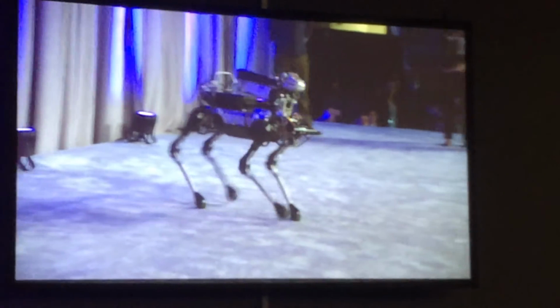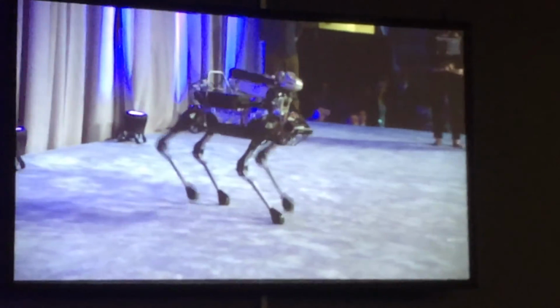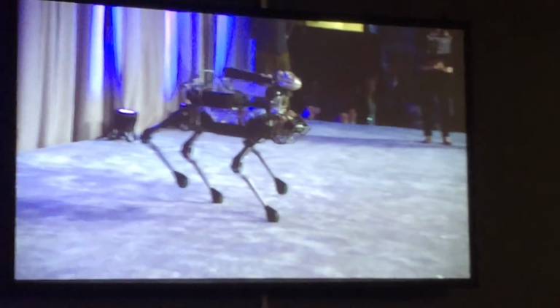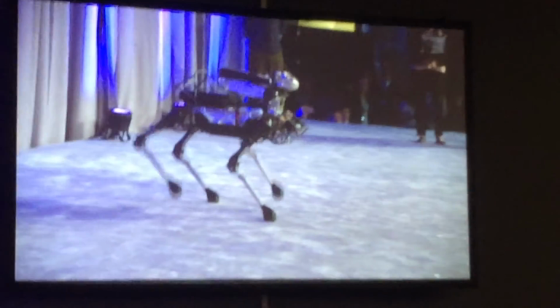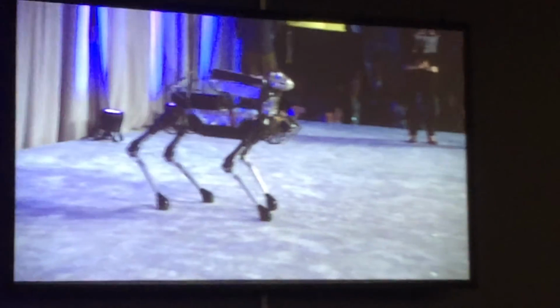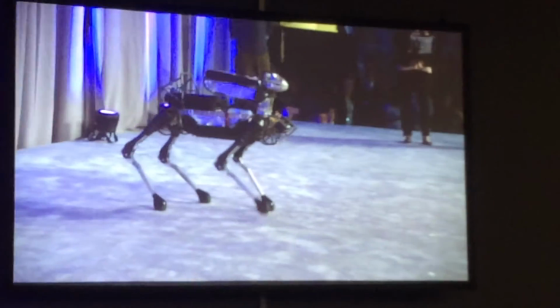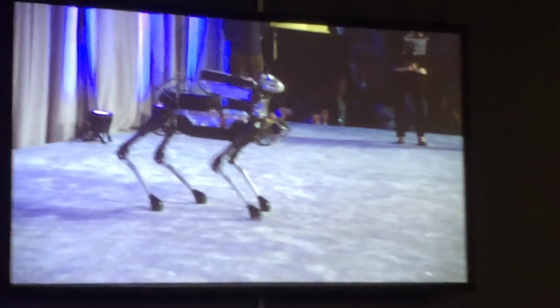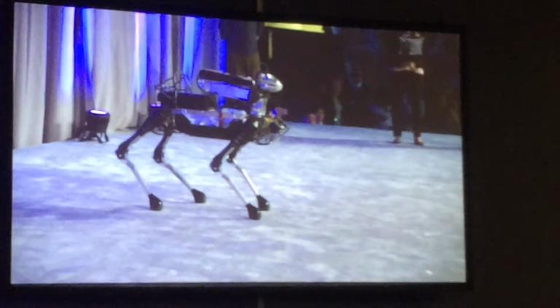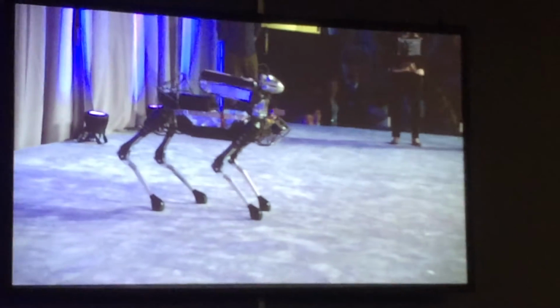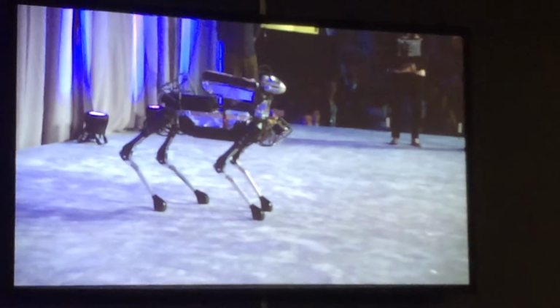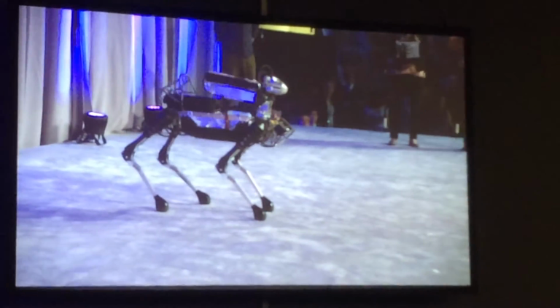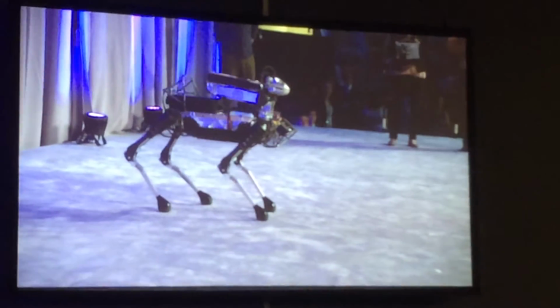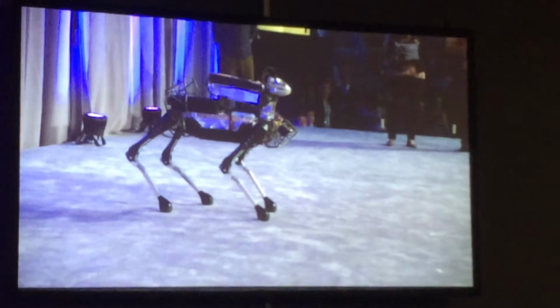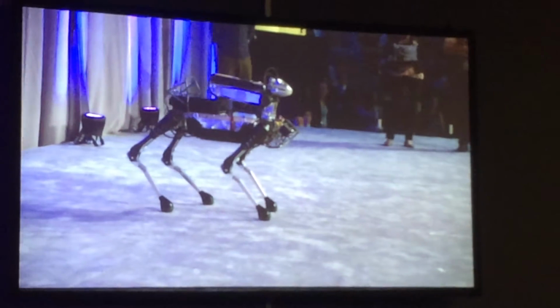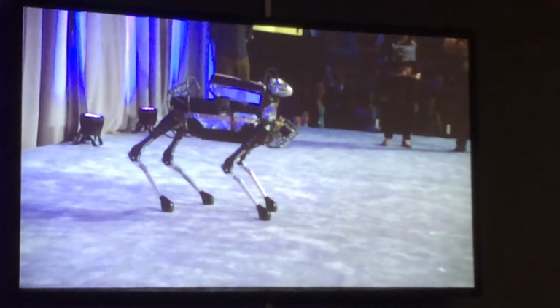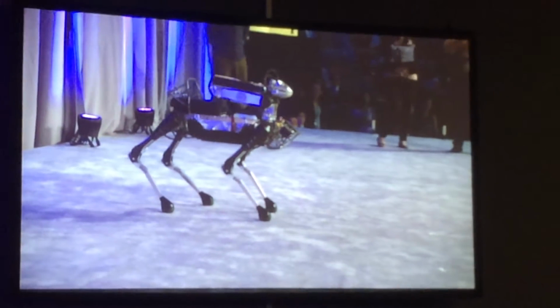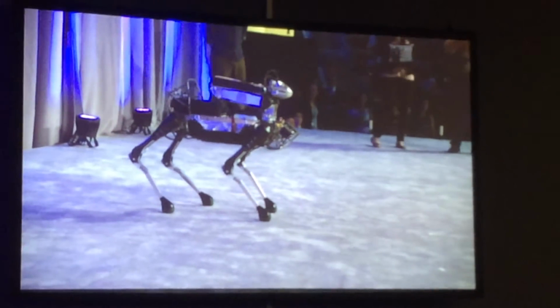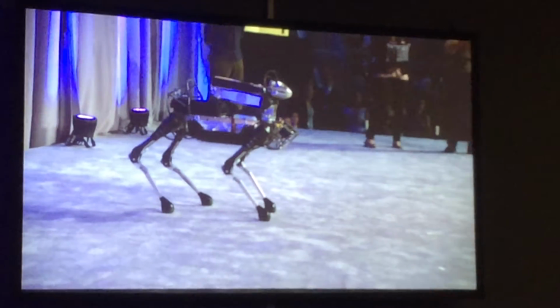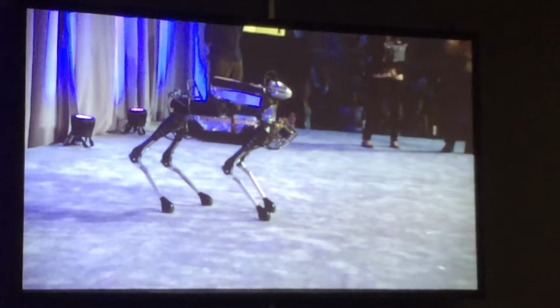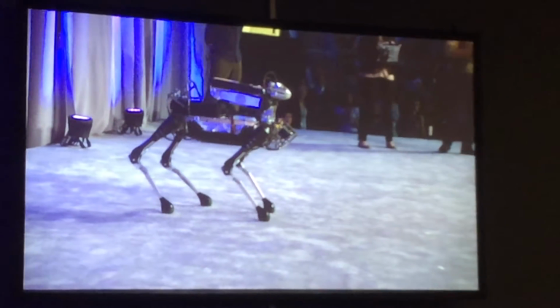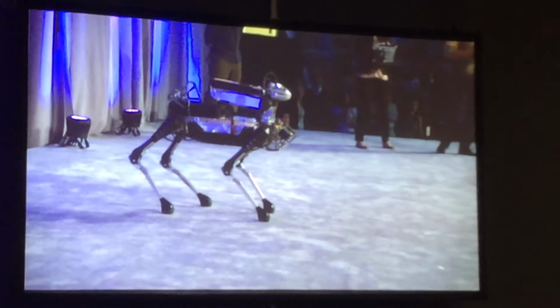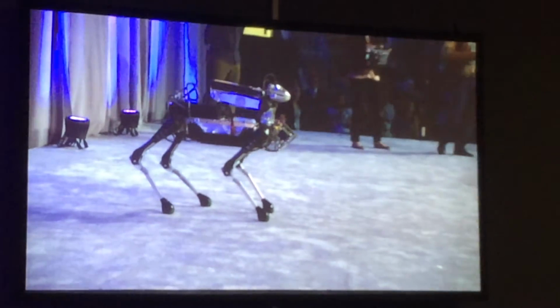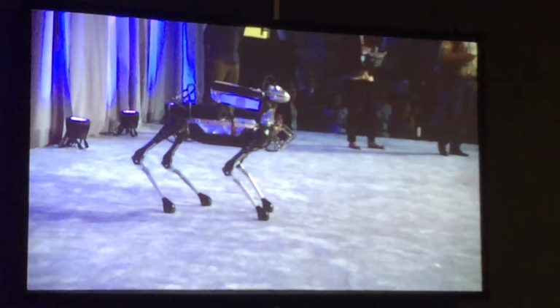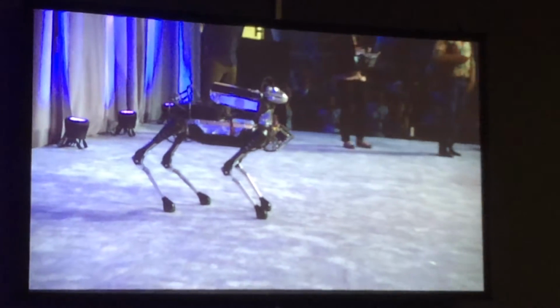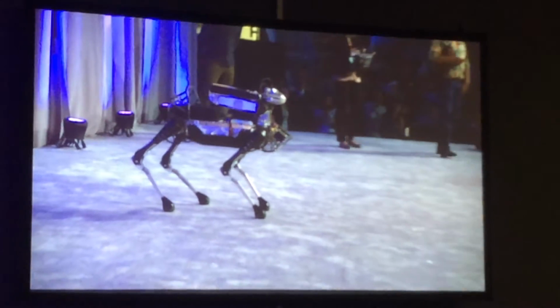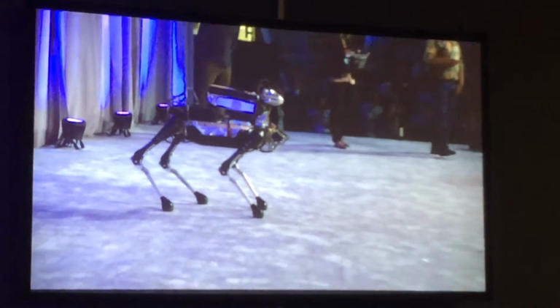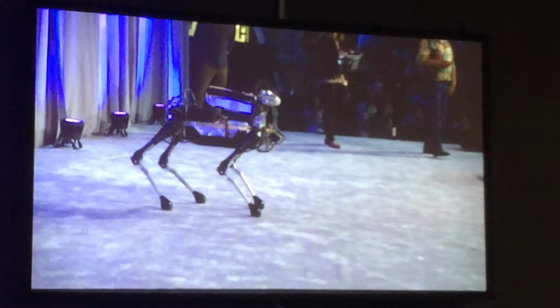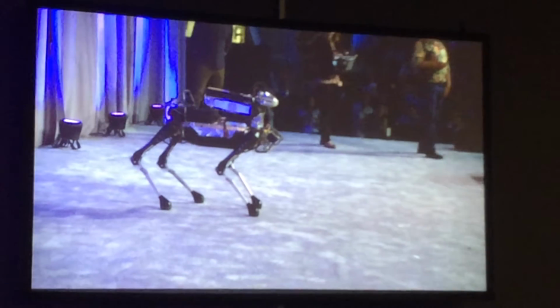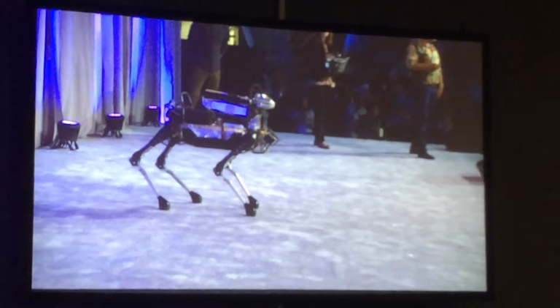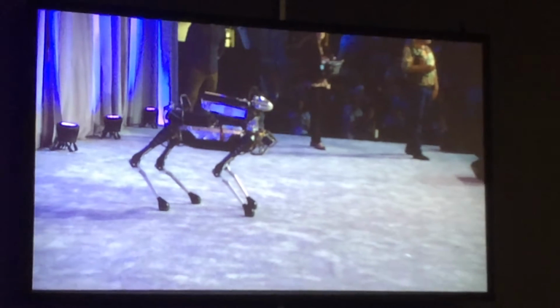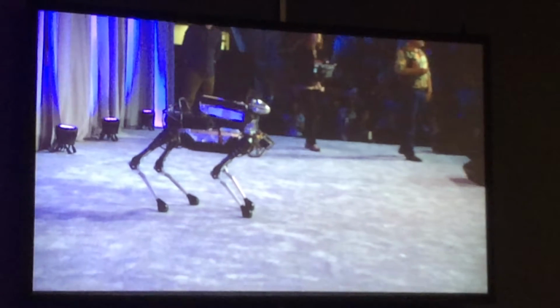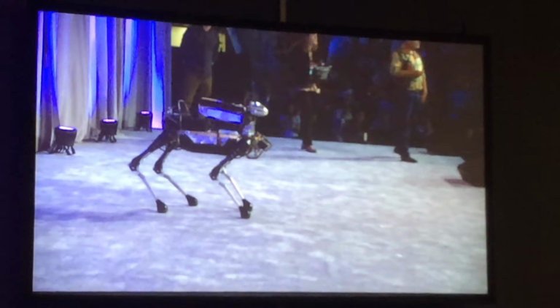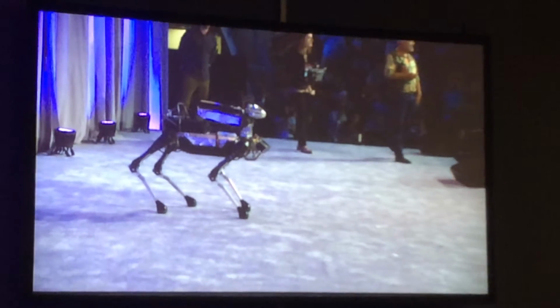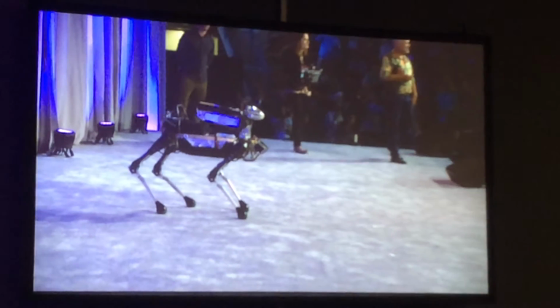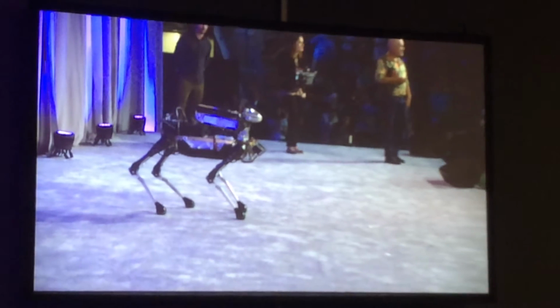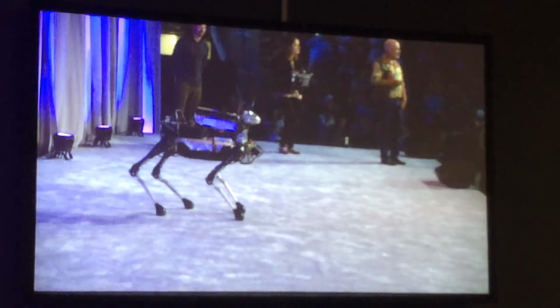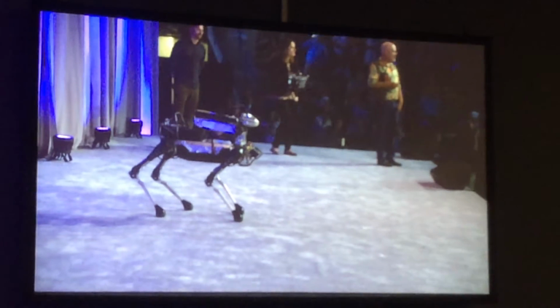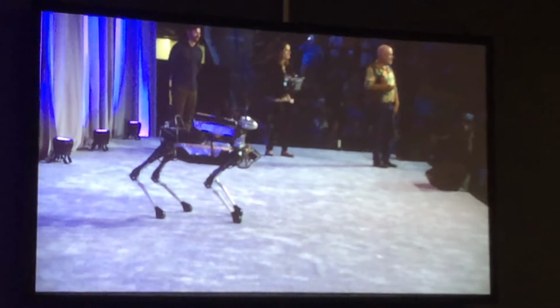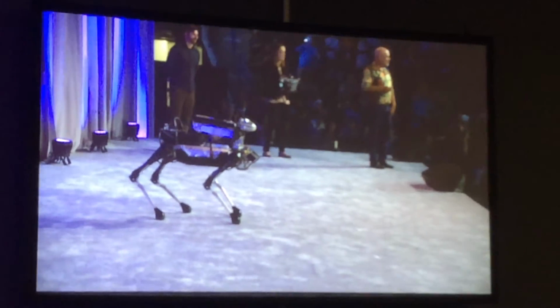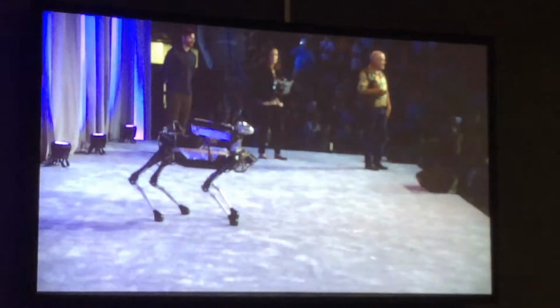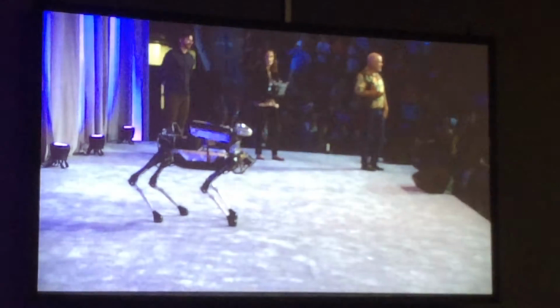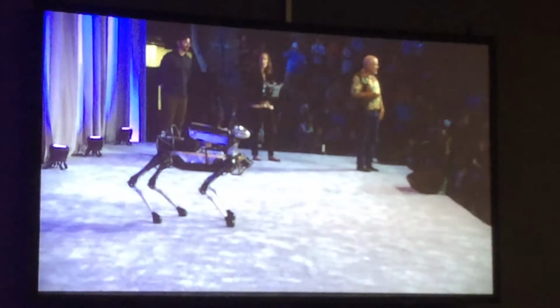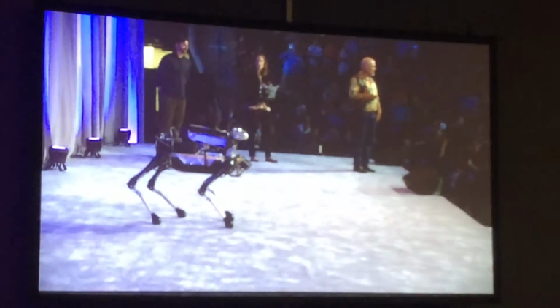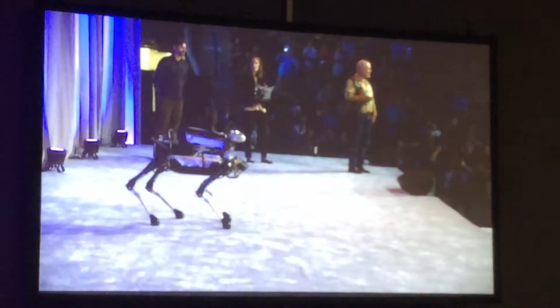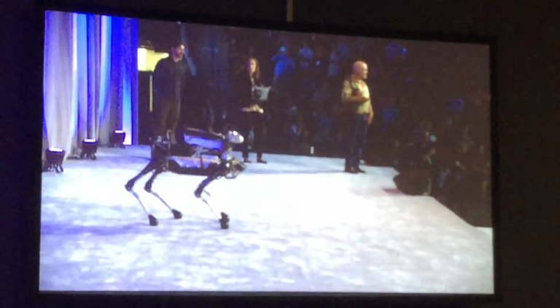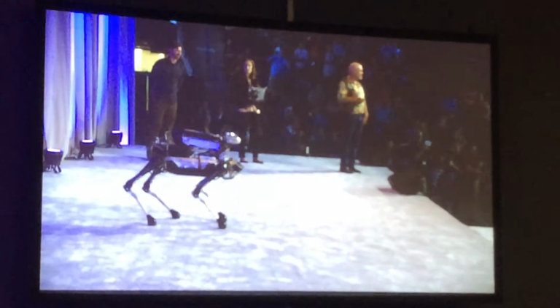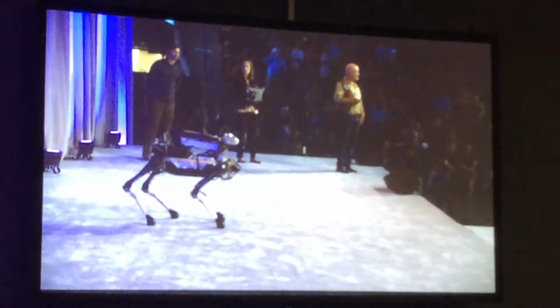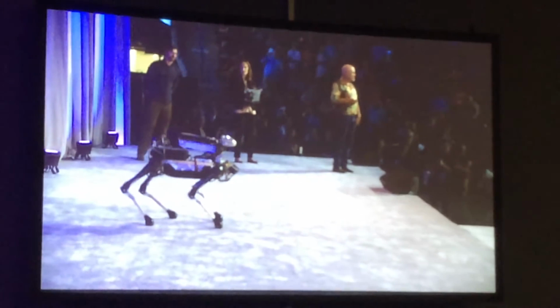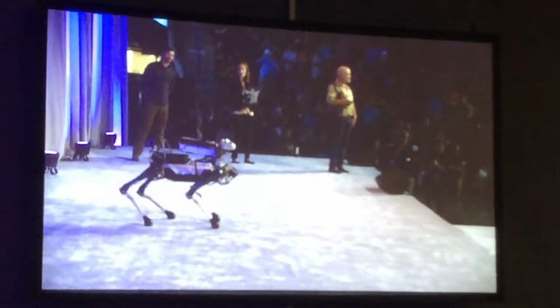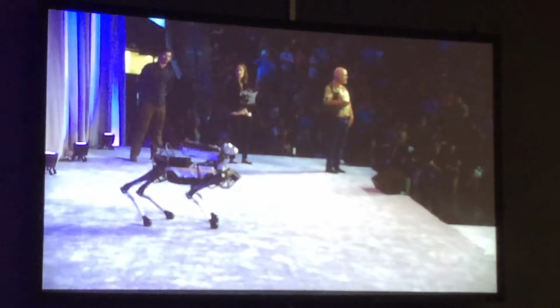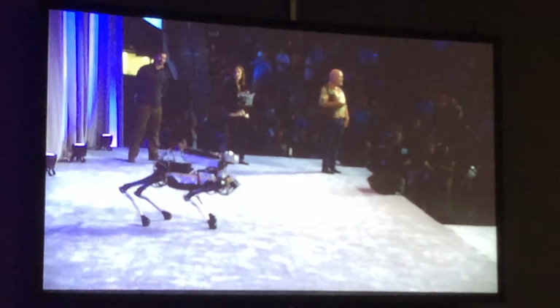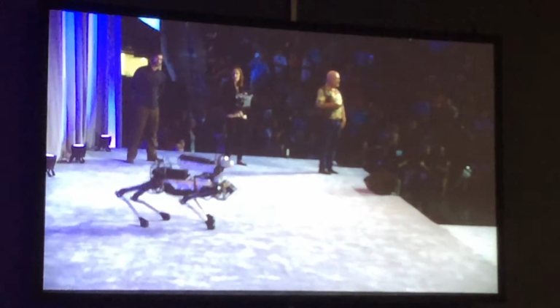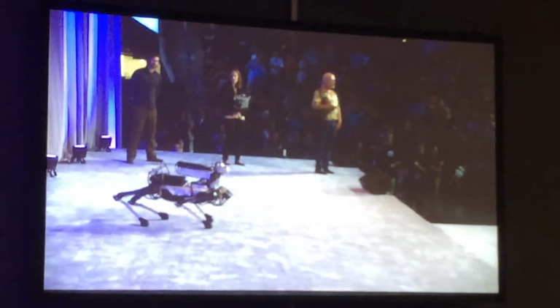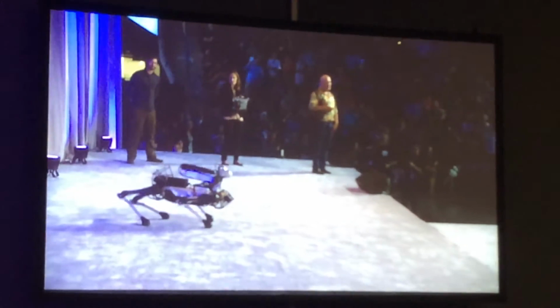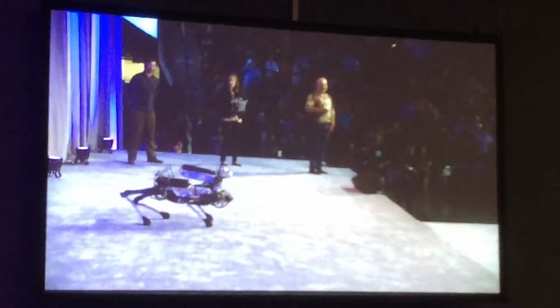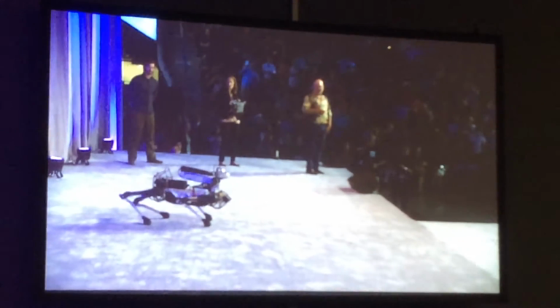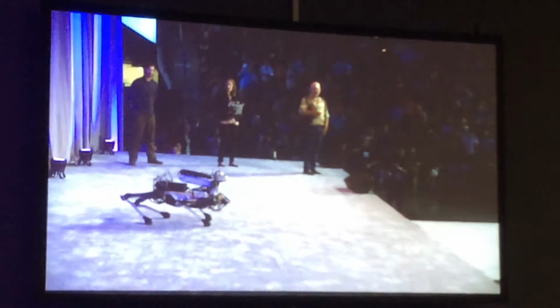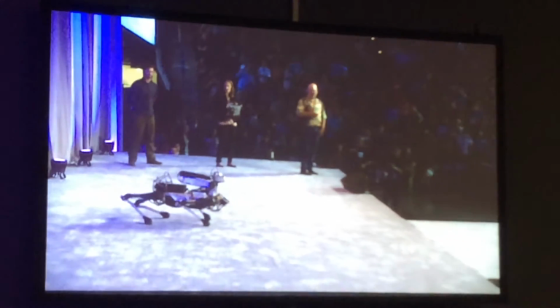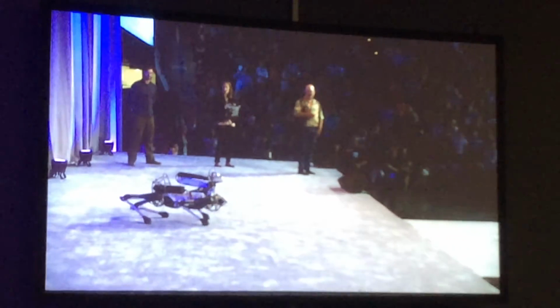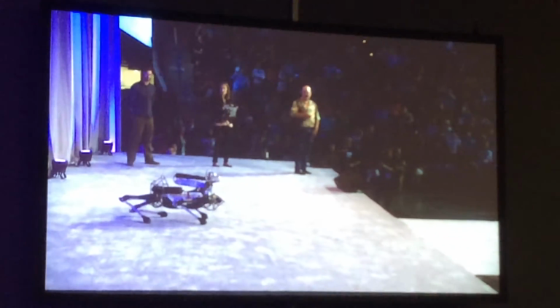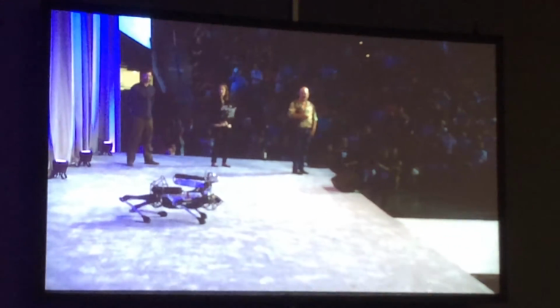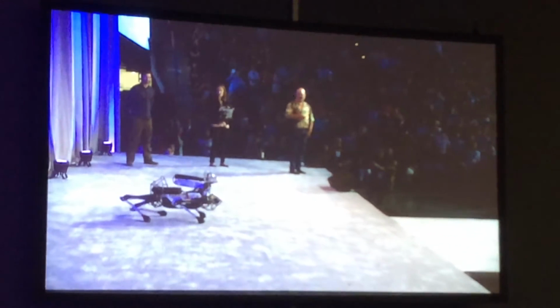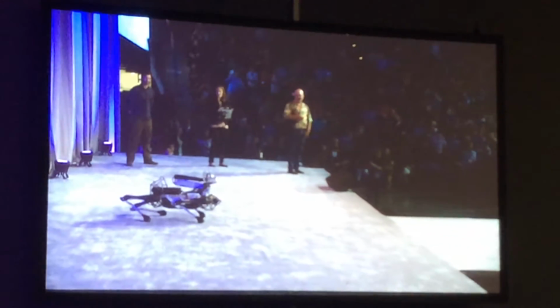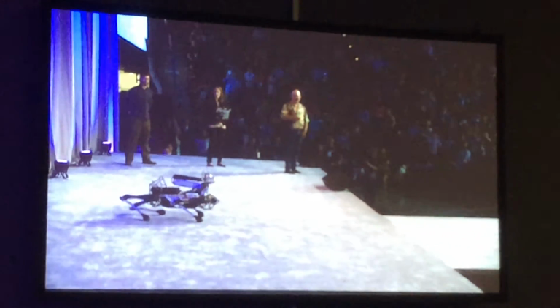Thanks, Gina and Seth. We're going to actually have Spot Mini here after the talk, so if some of you want to come up and see him, you can.